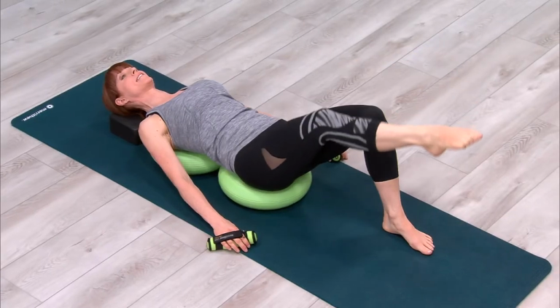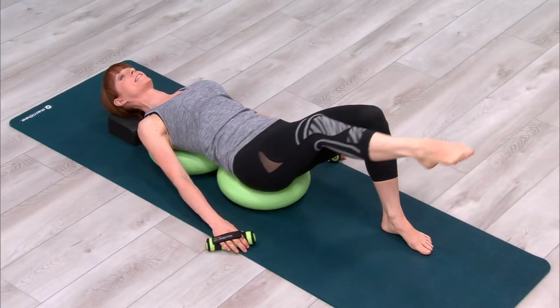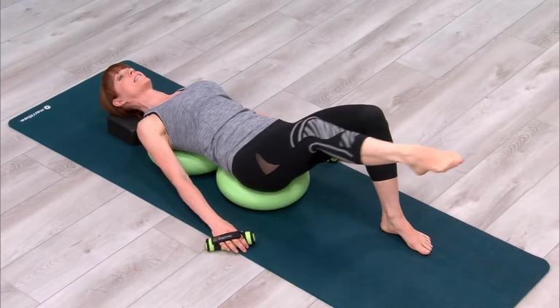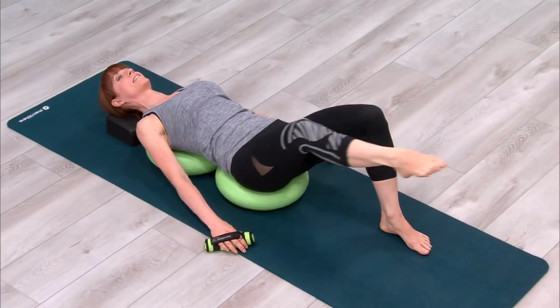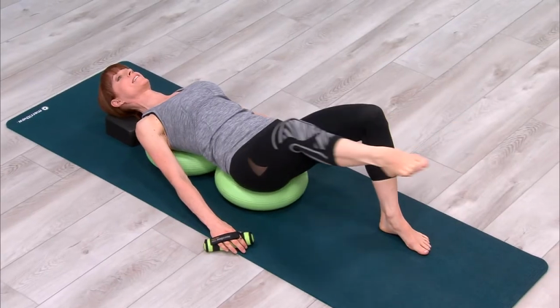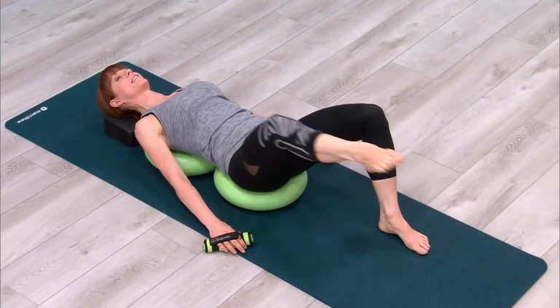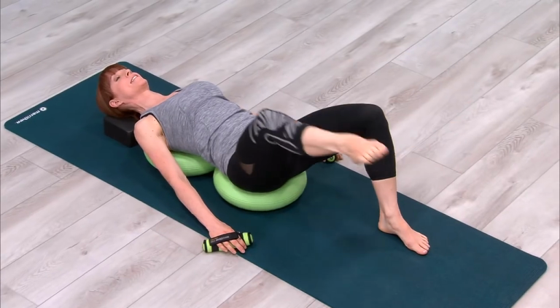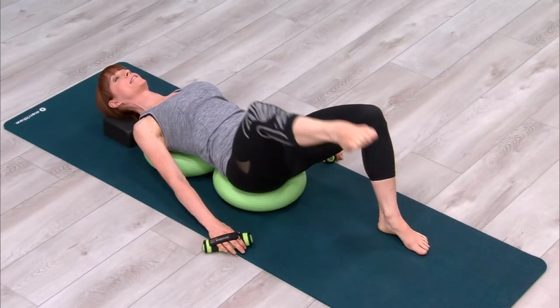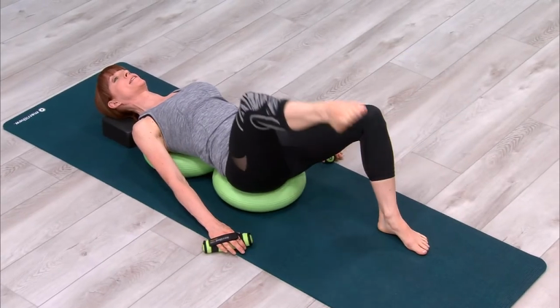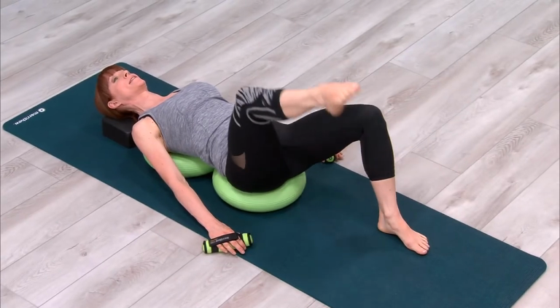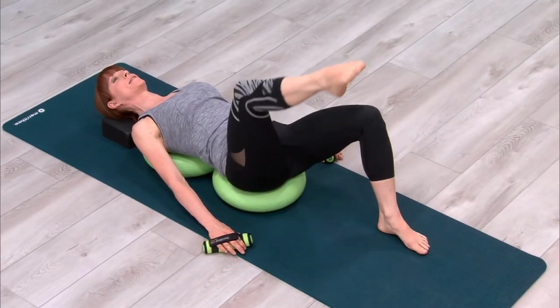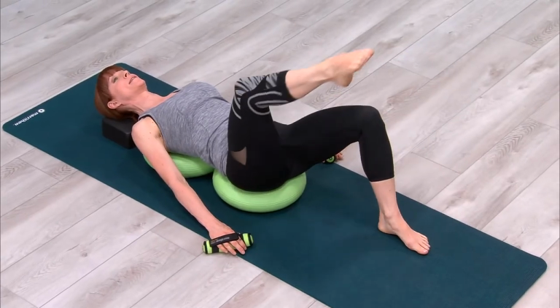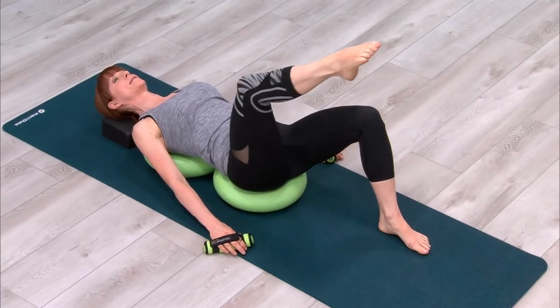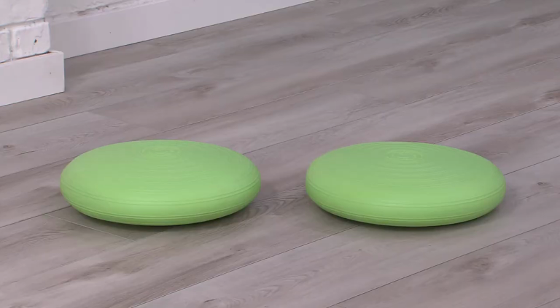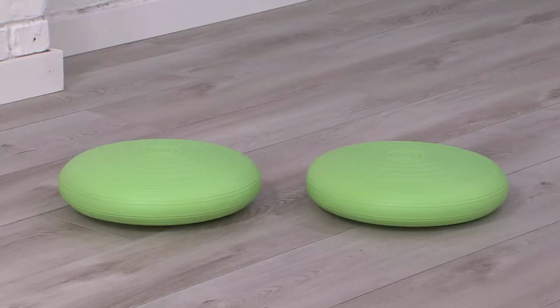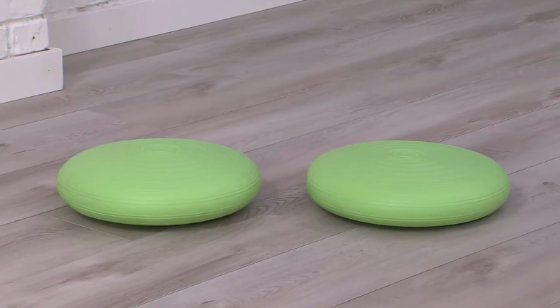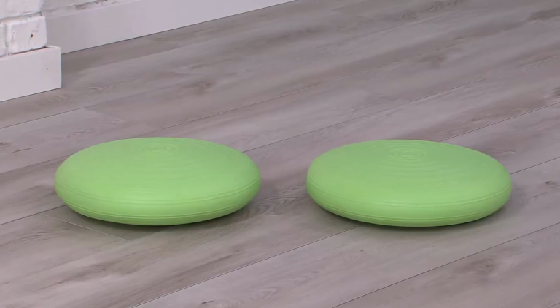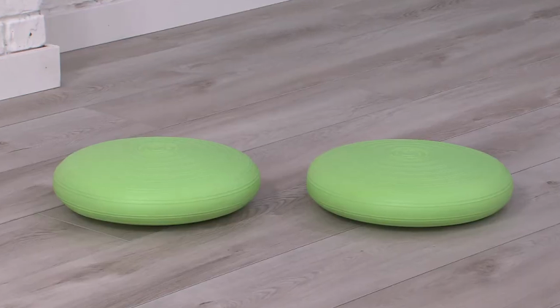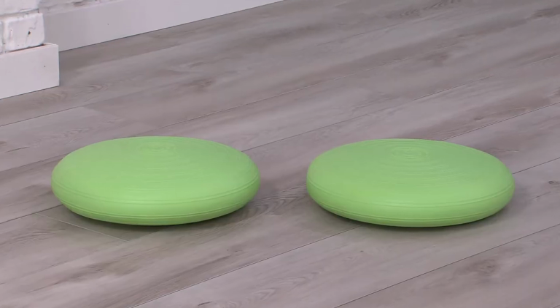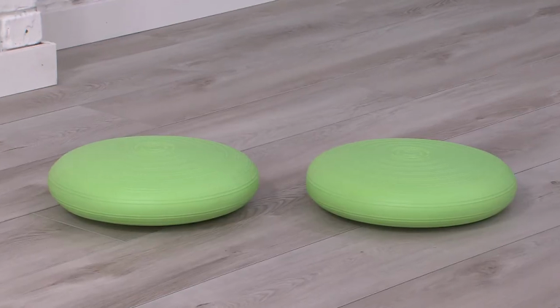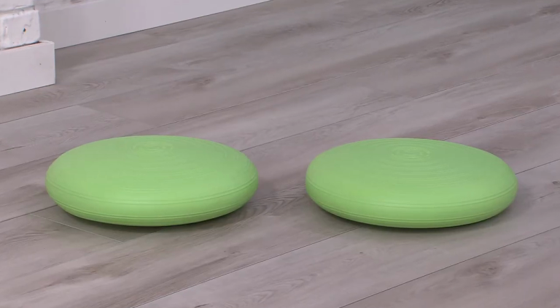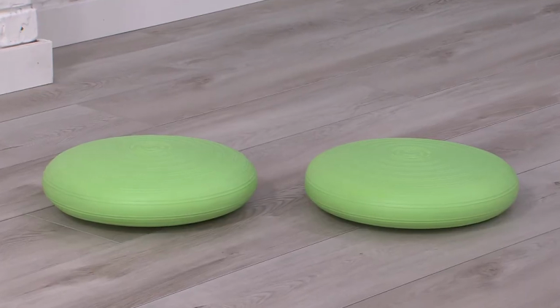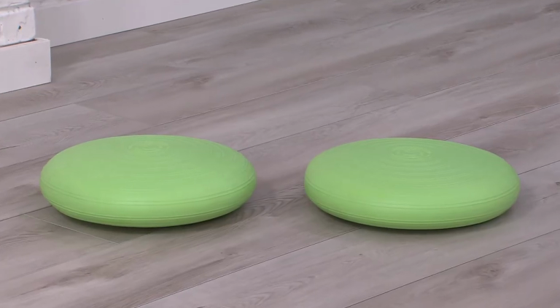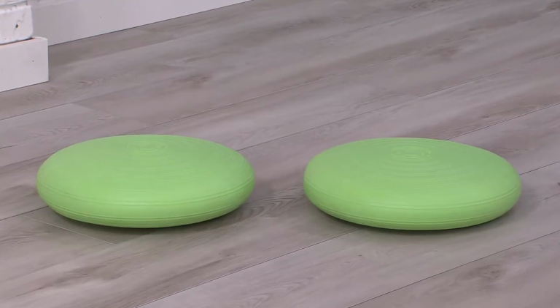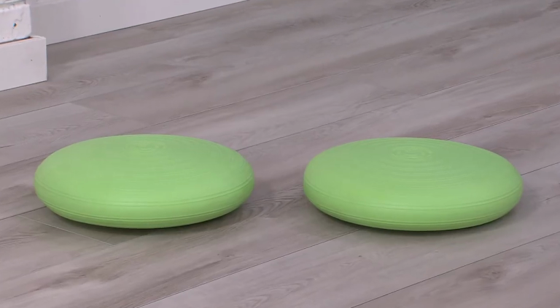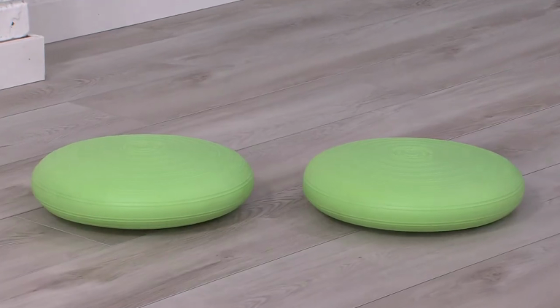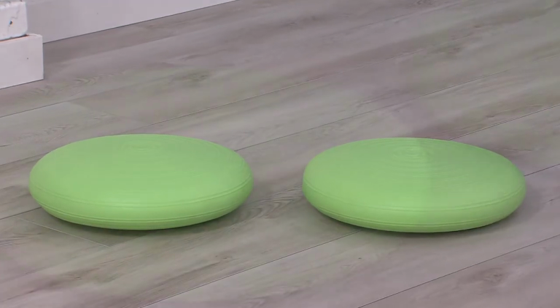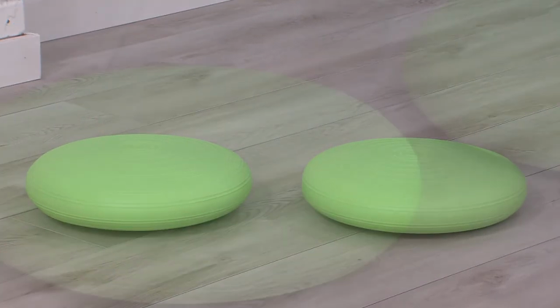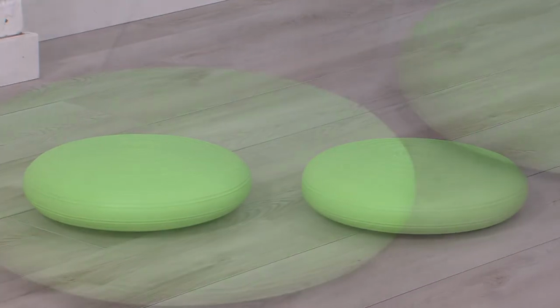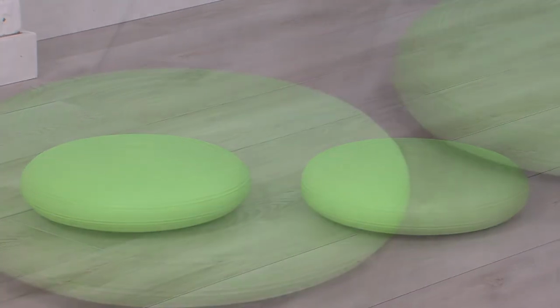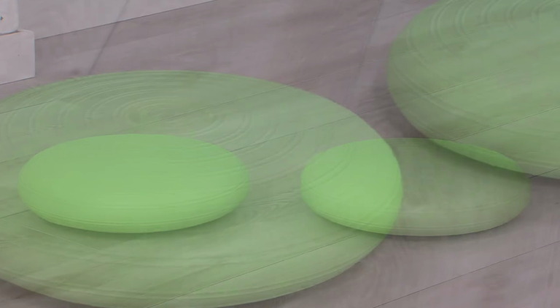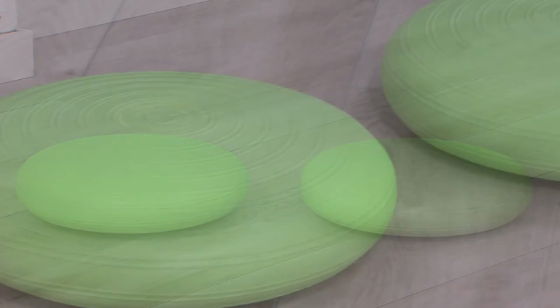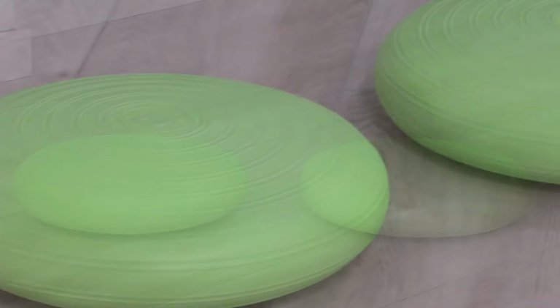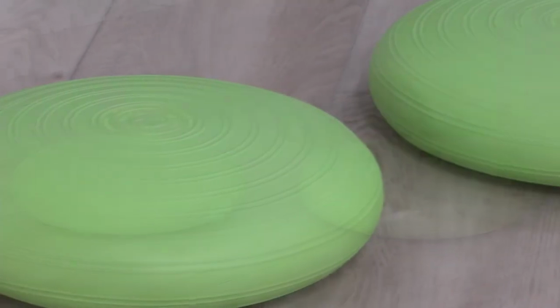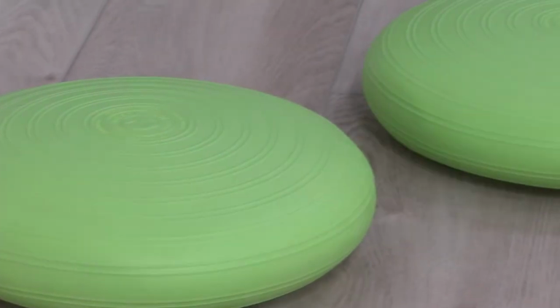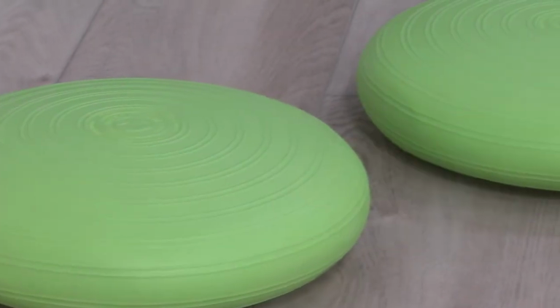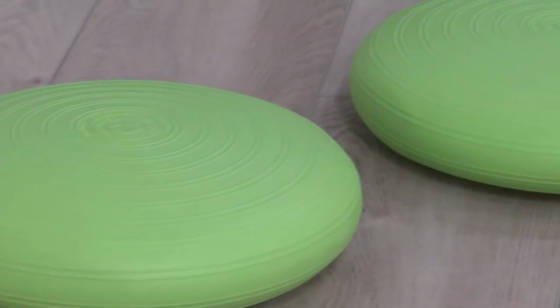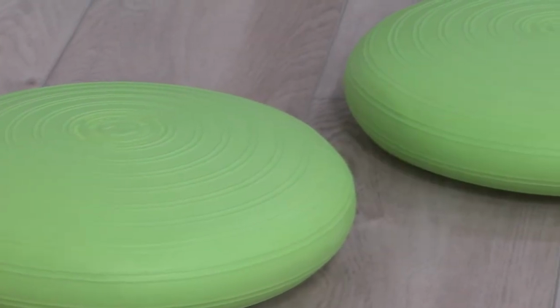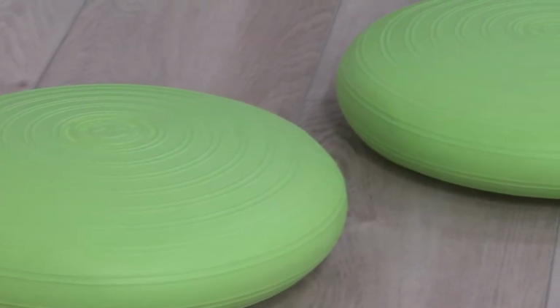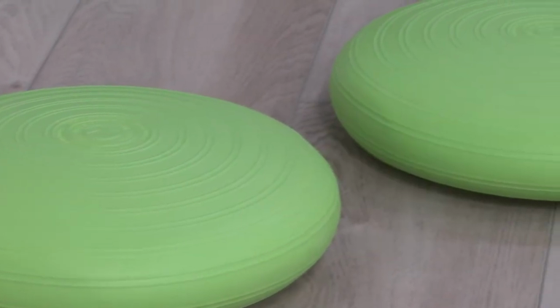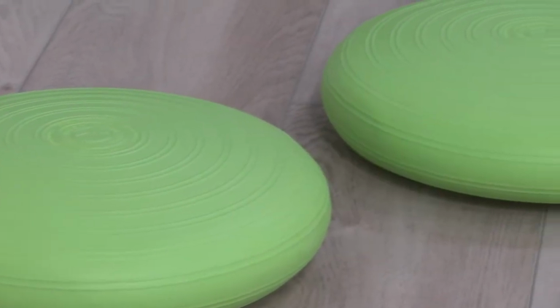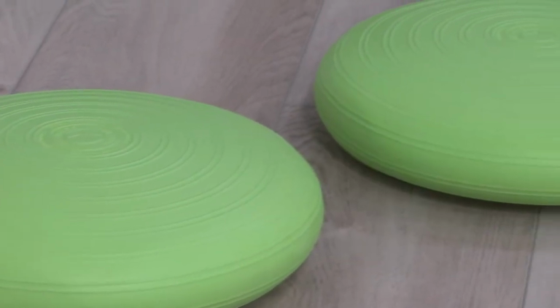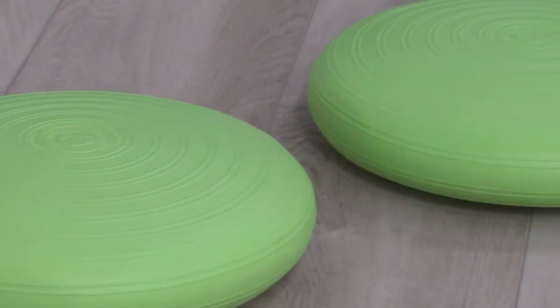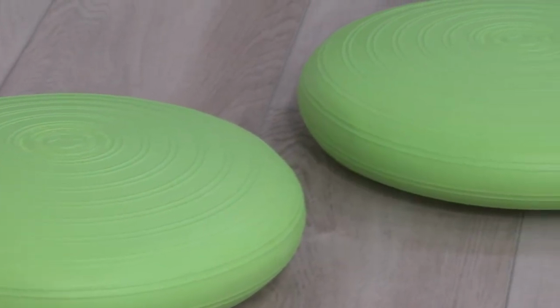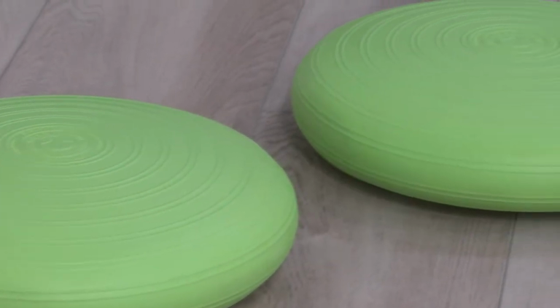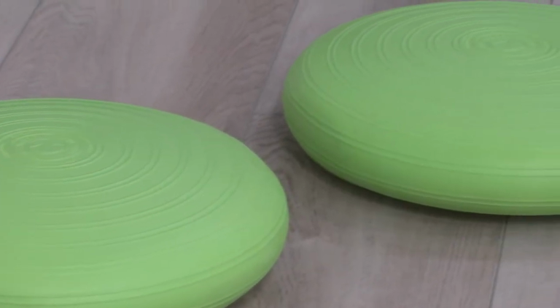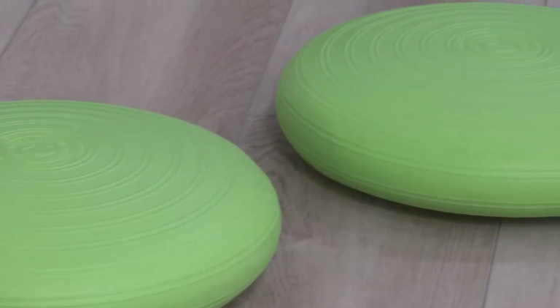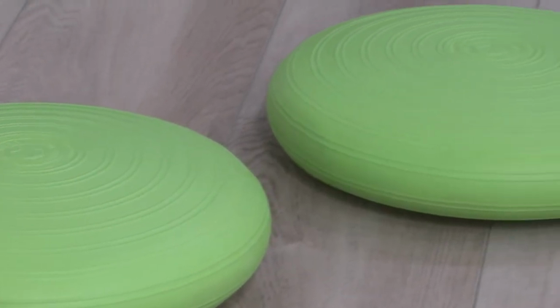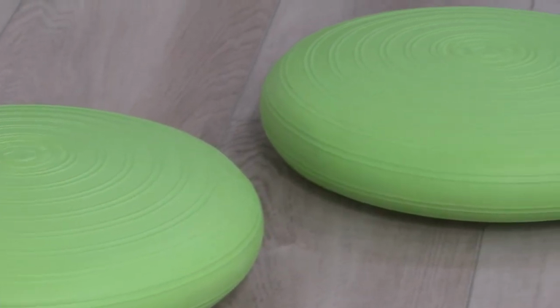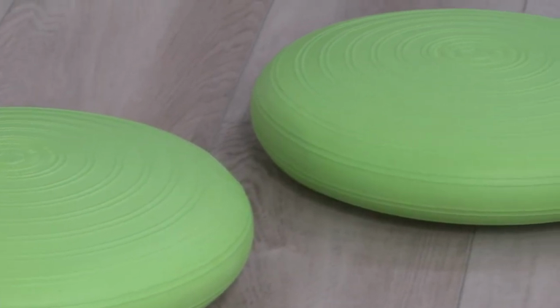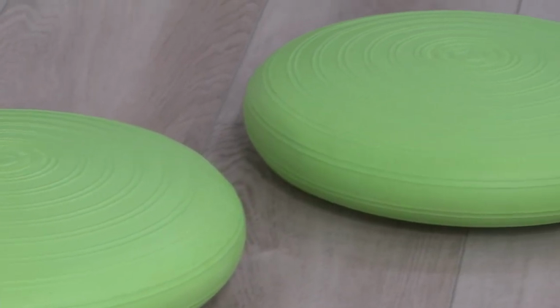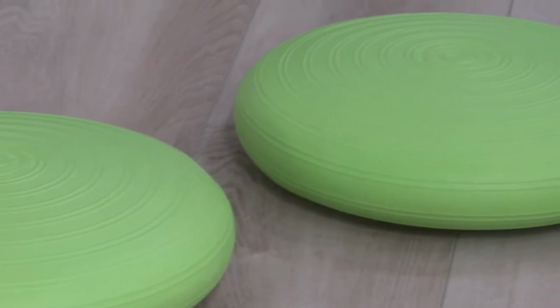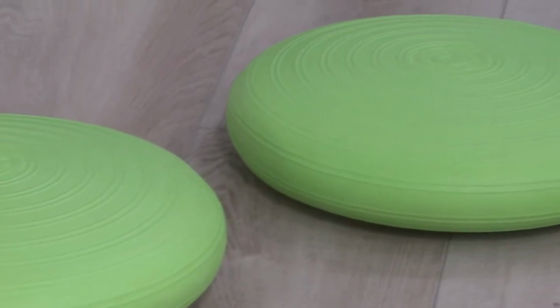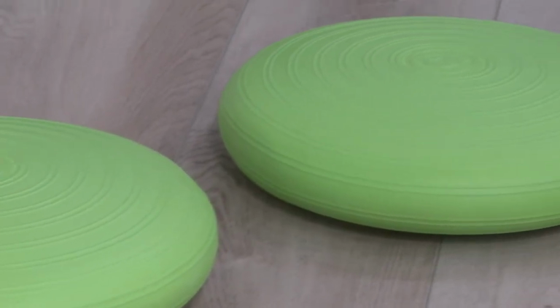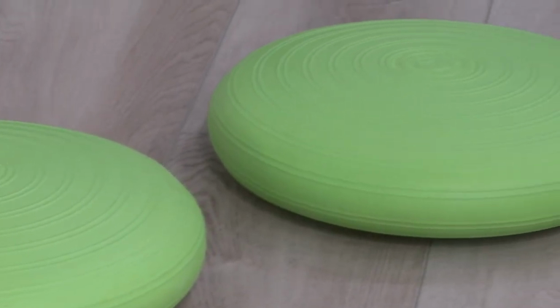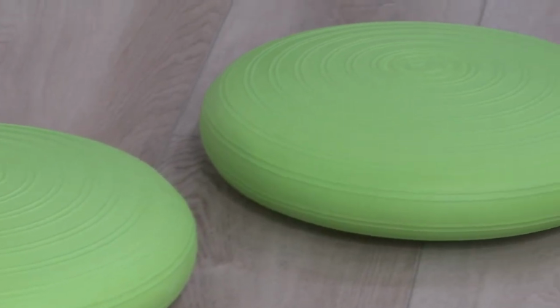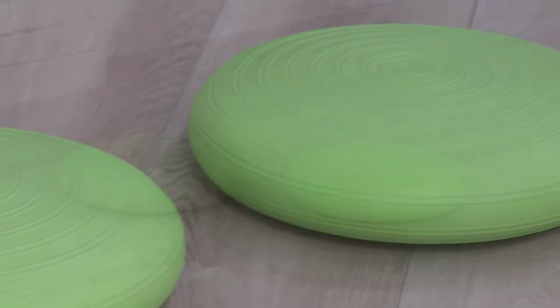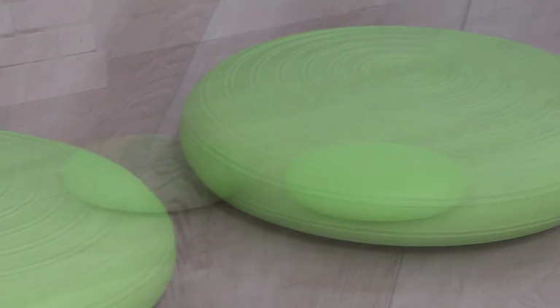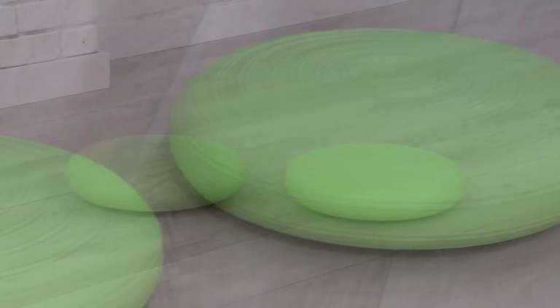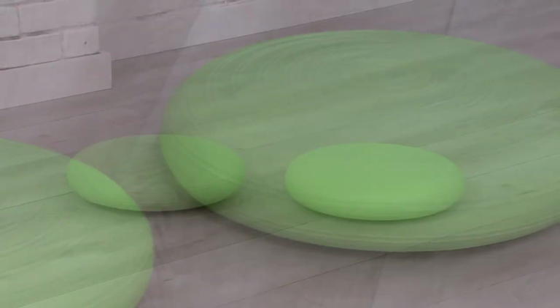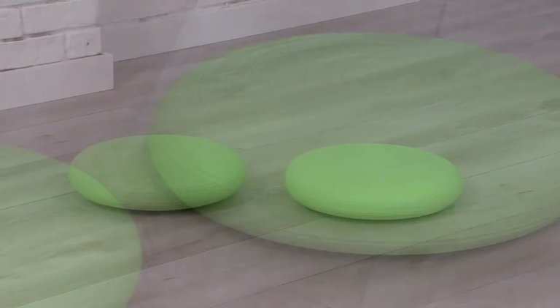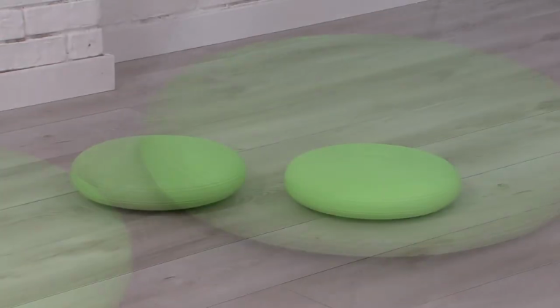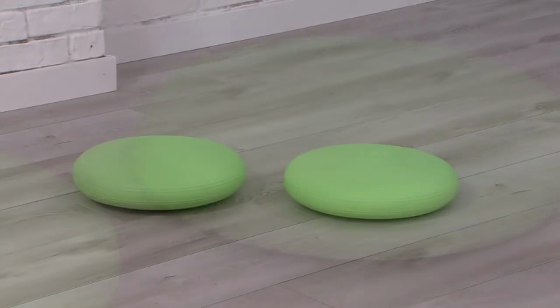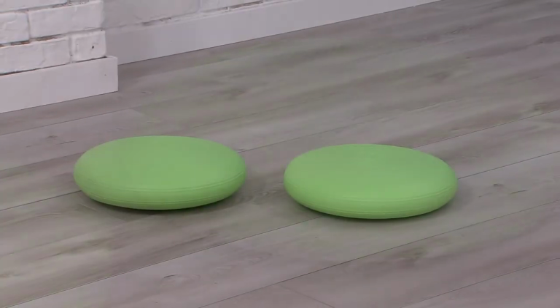Easily inflate or deflate to the desired density, and even use in the car or on a plane.